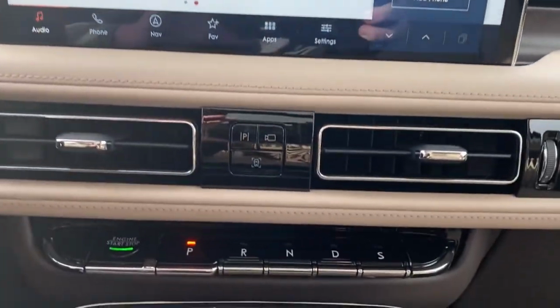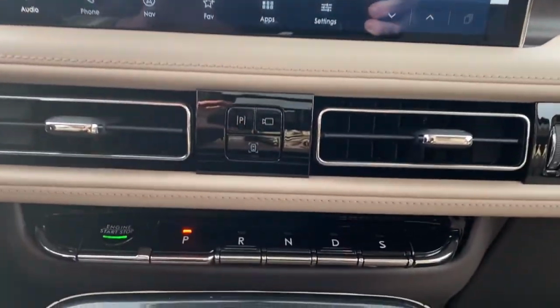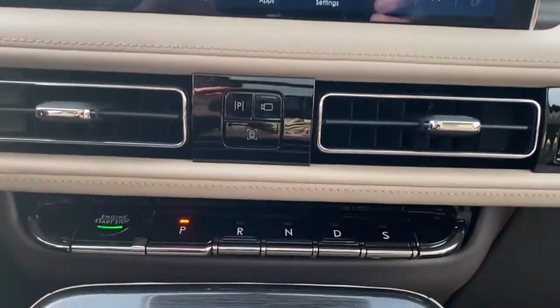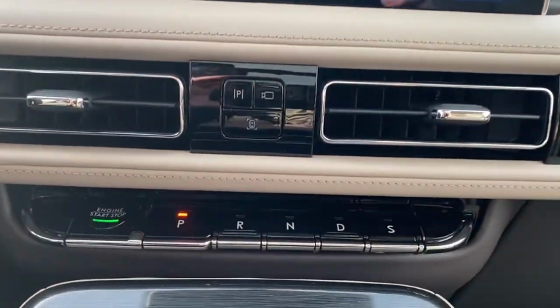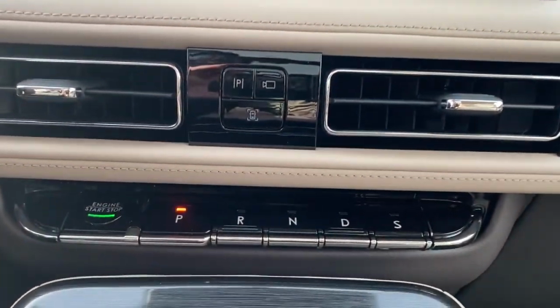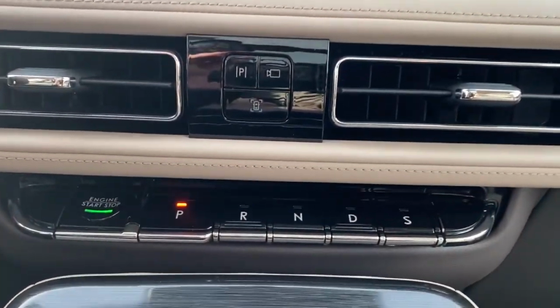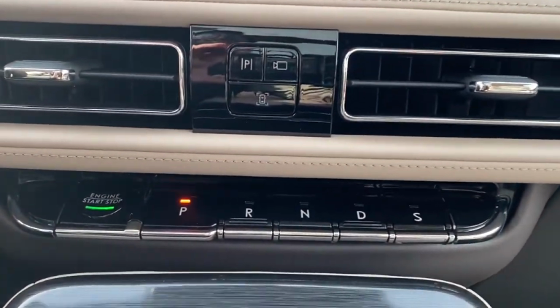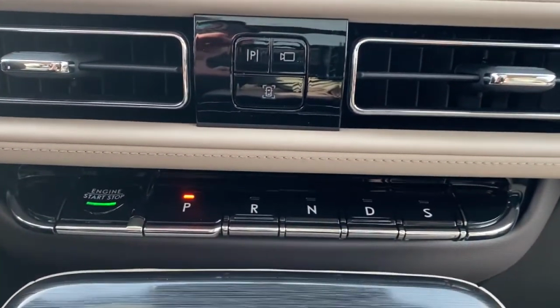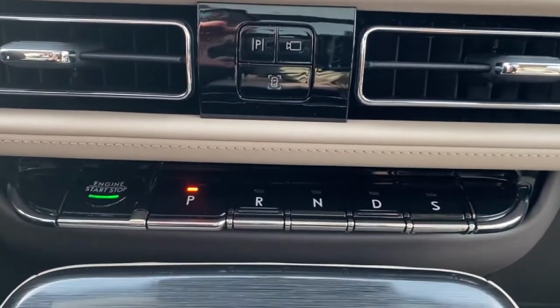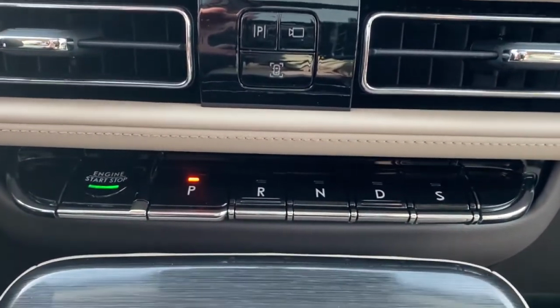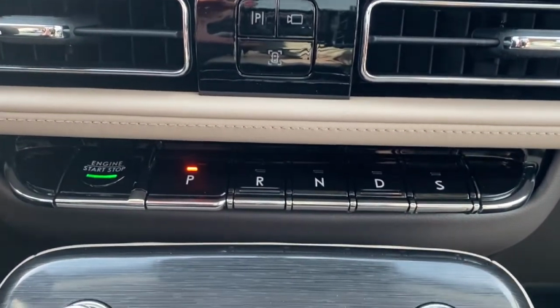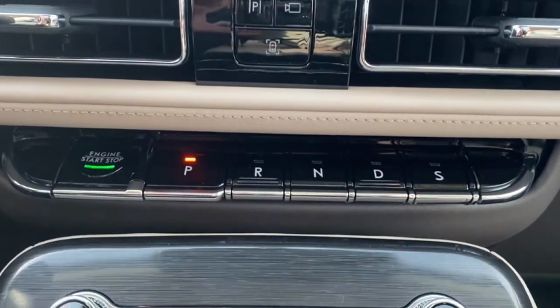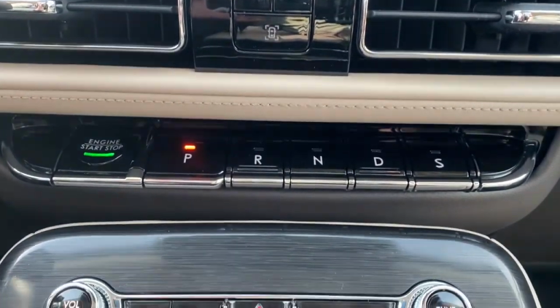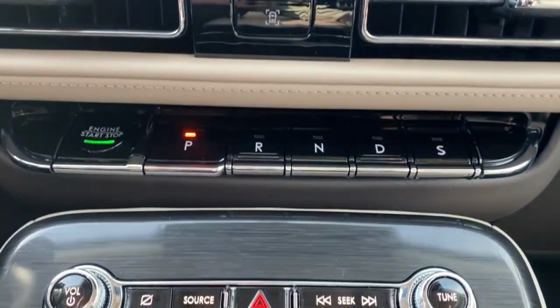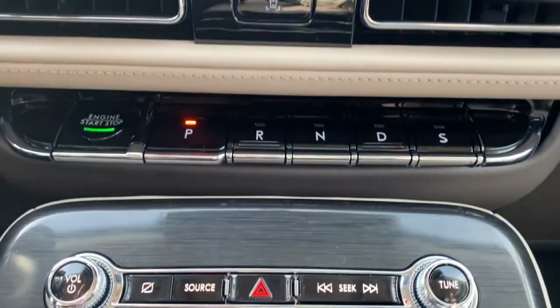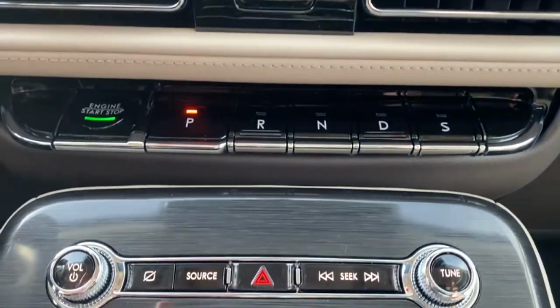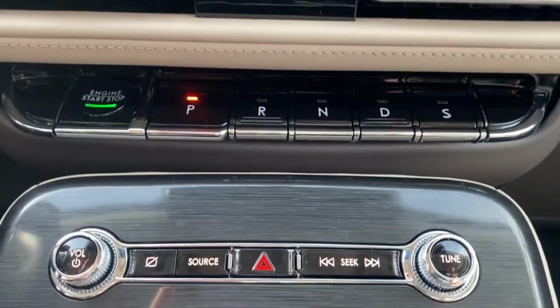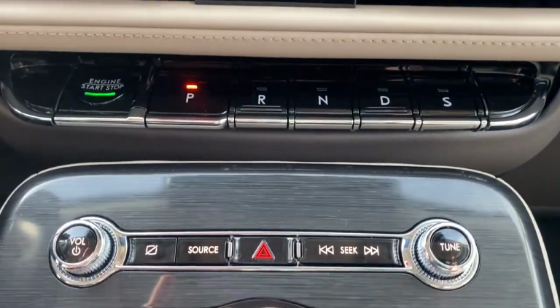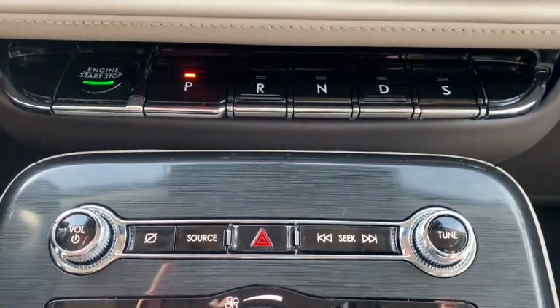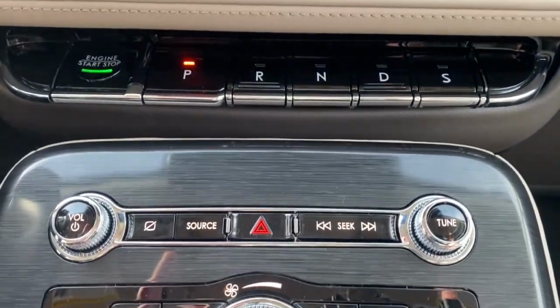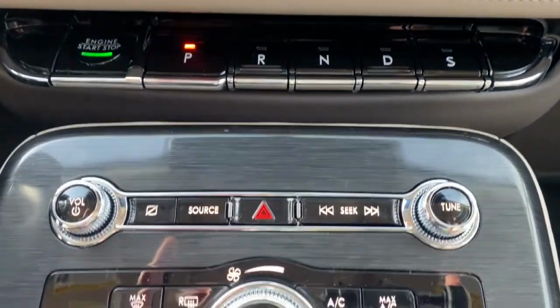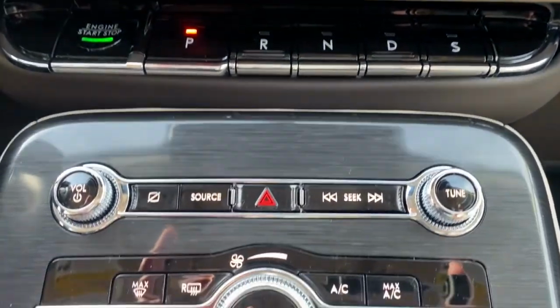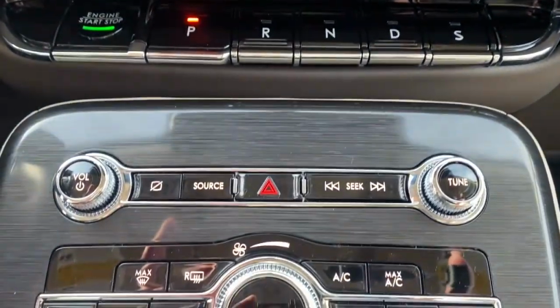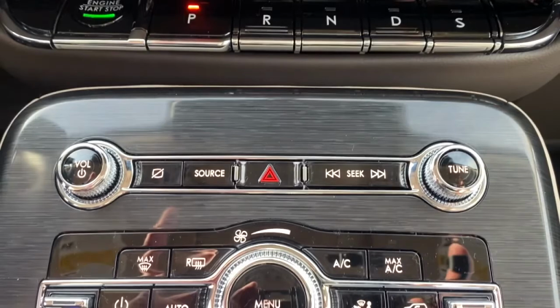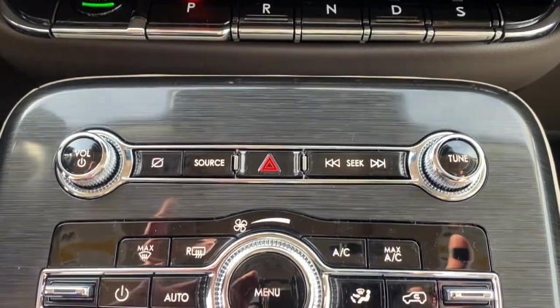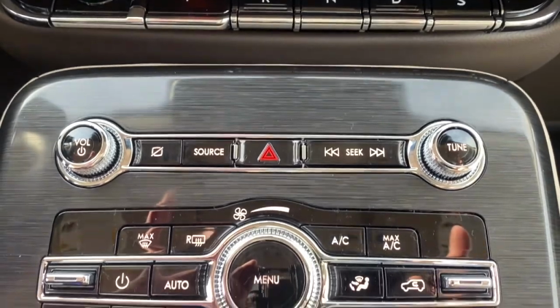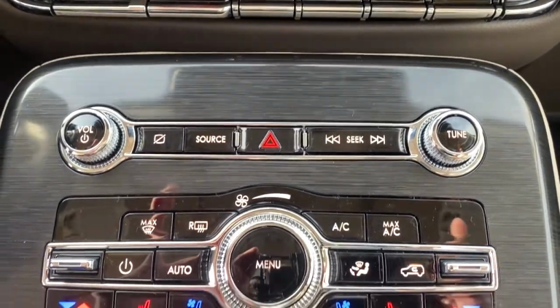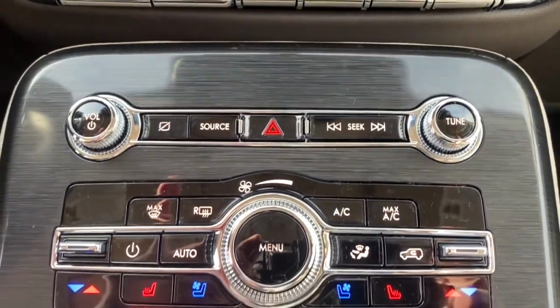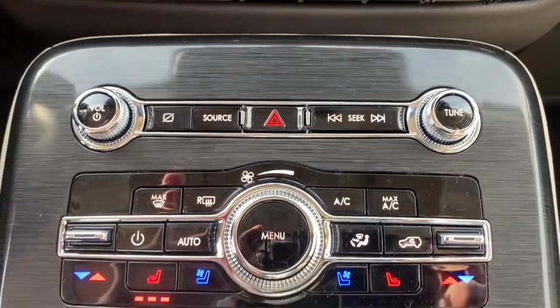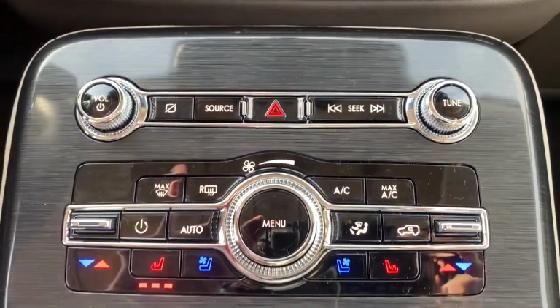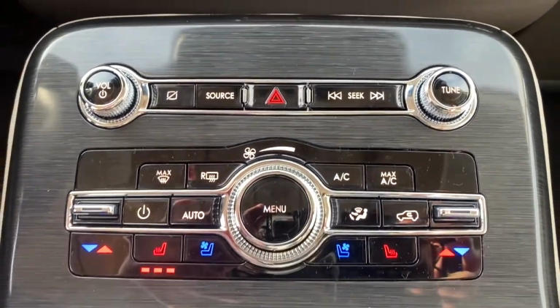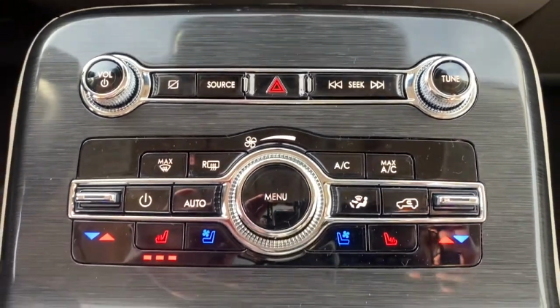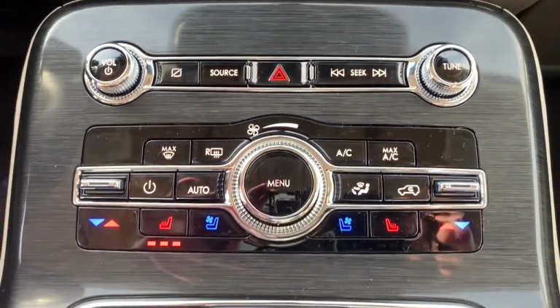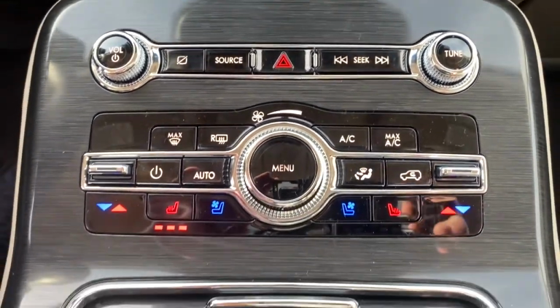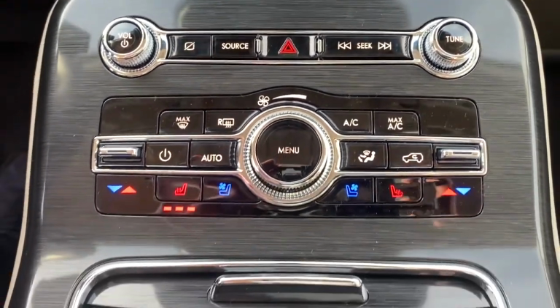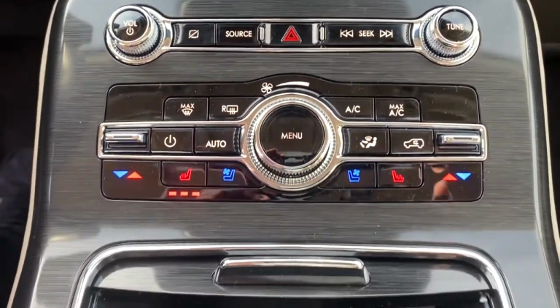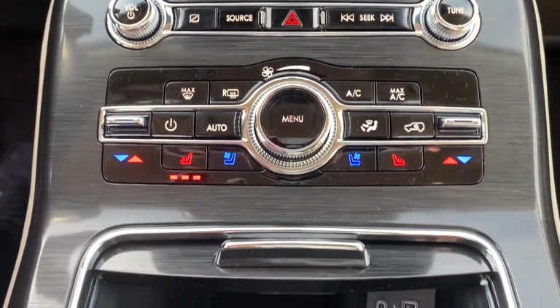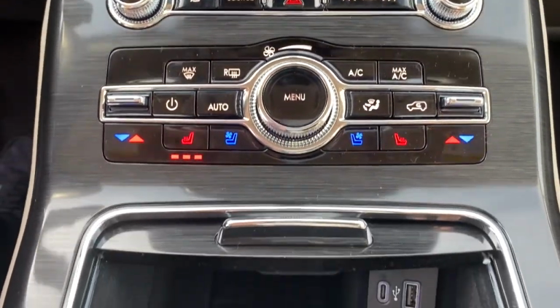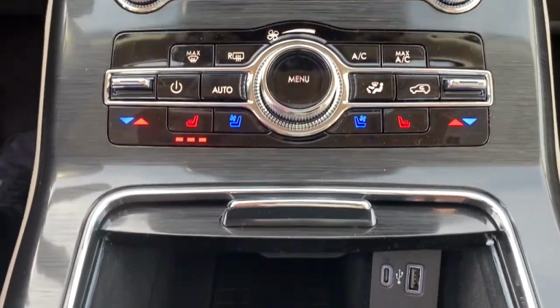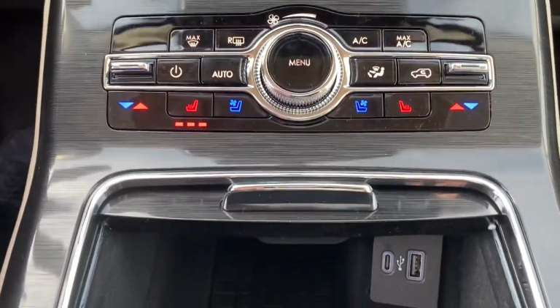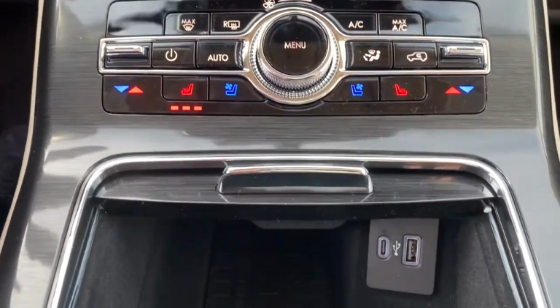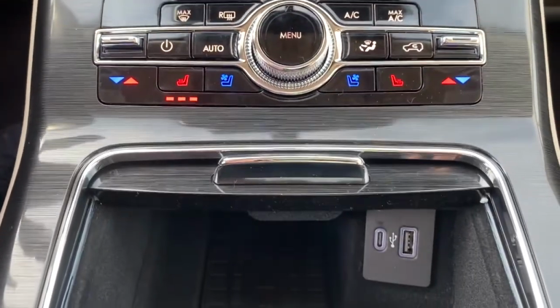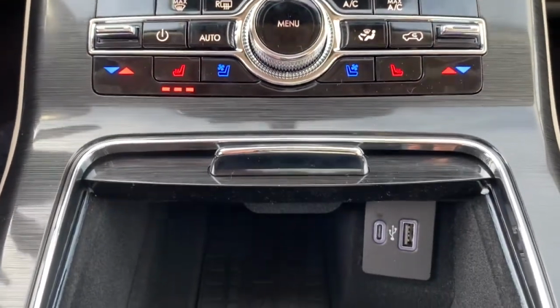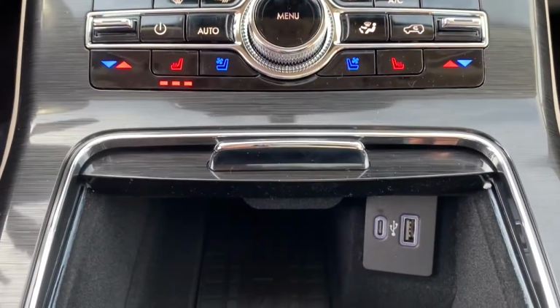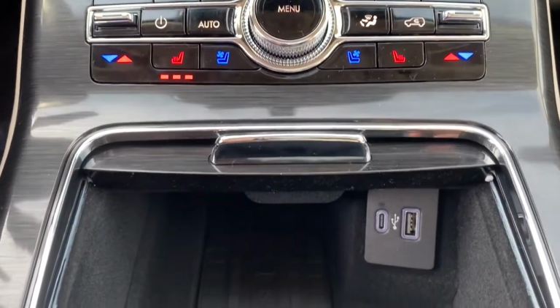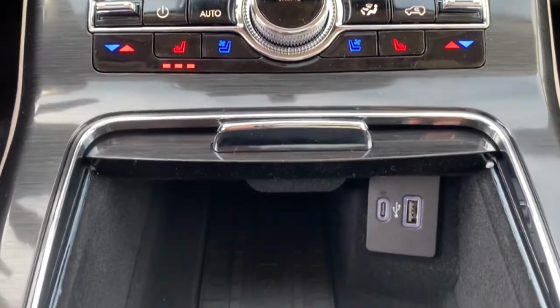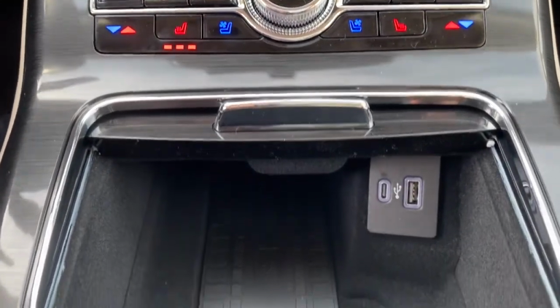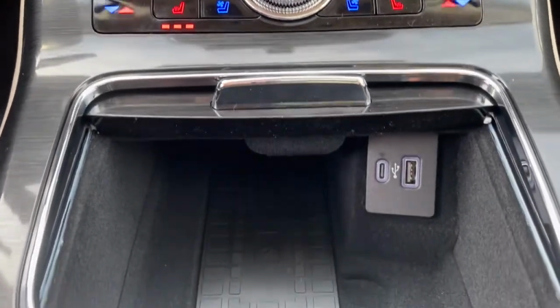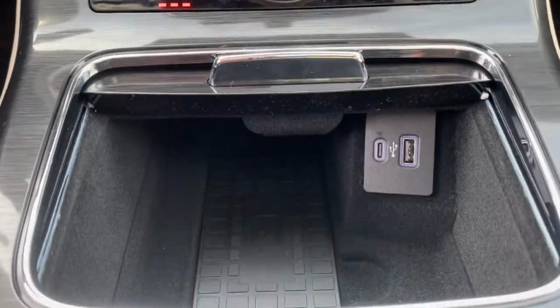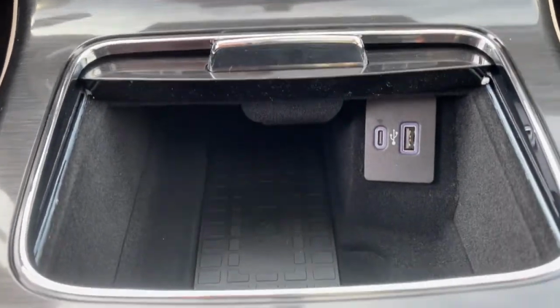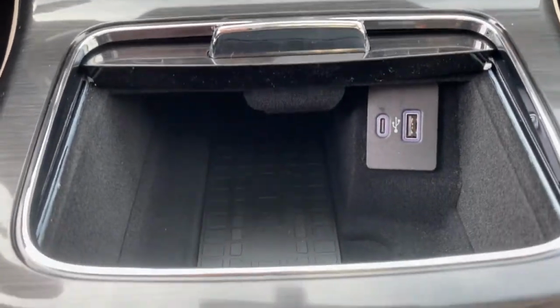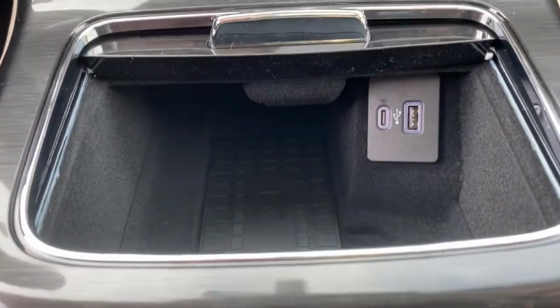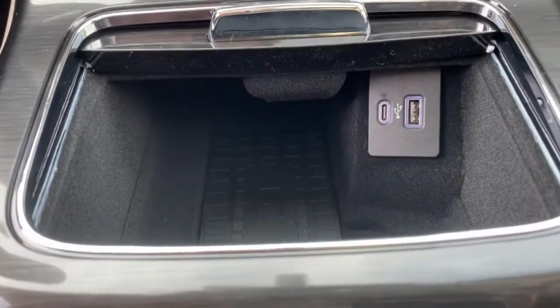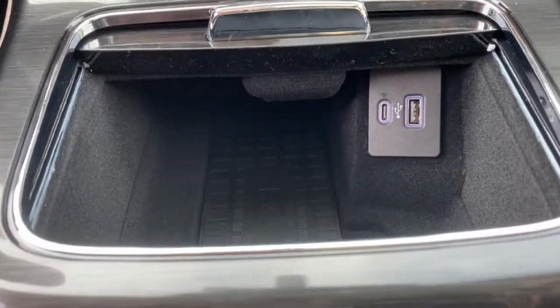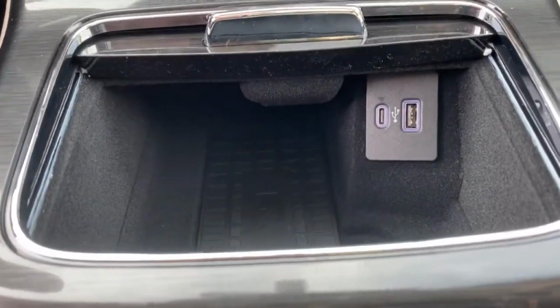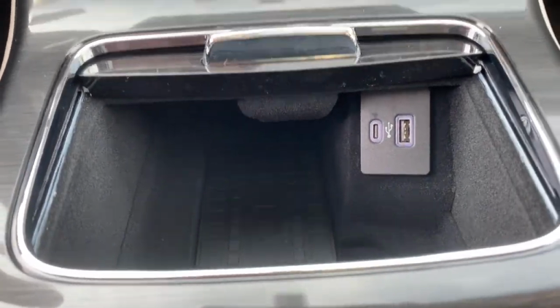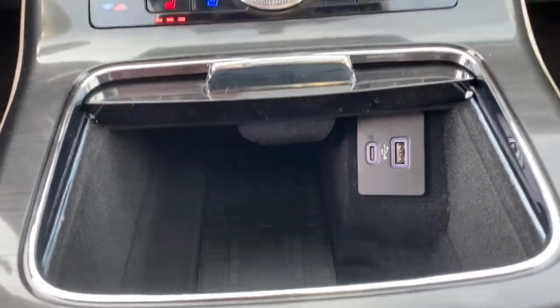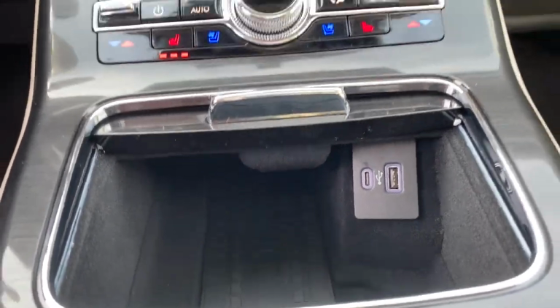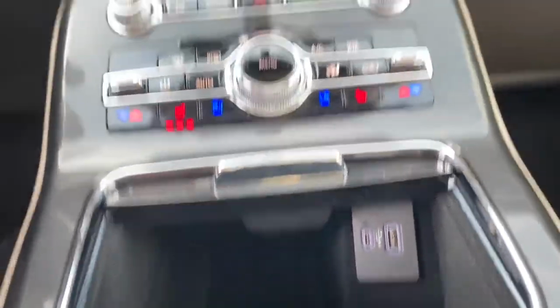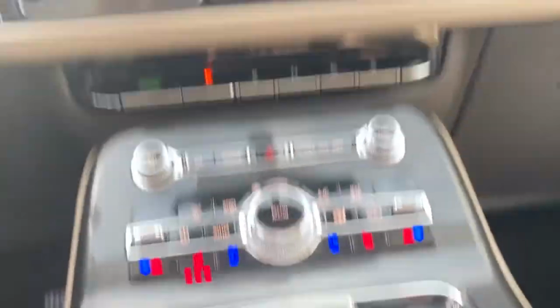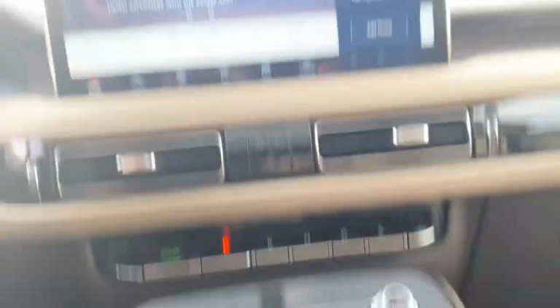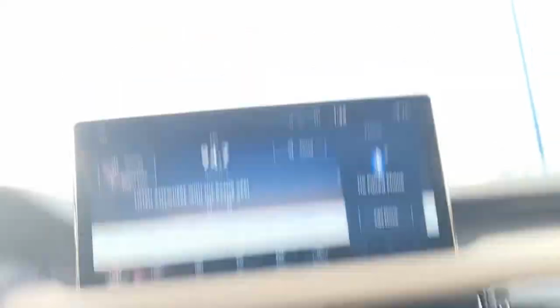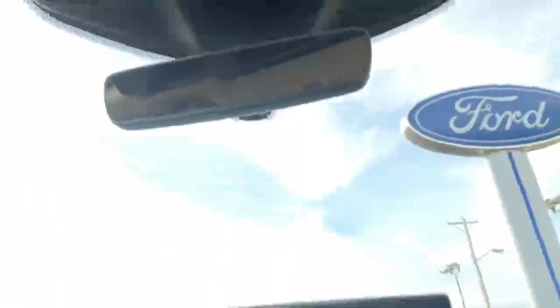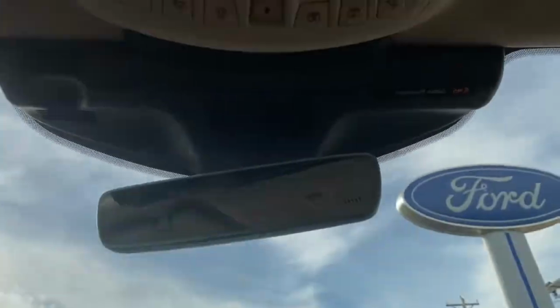Power liftgate, lane-keeping assist, remote engine start, cooled front seat, power passenger seat.